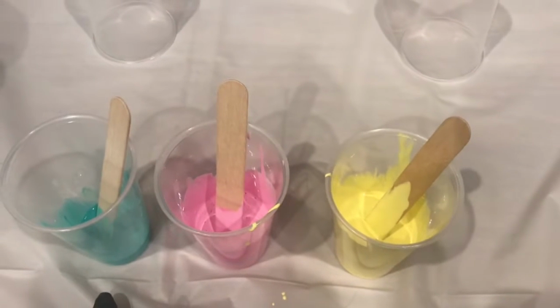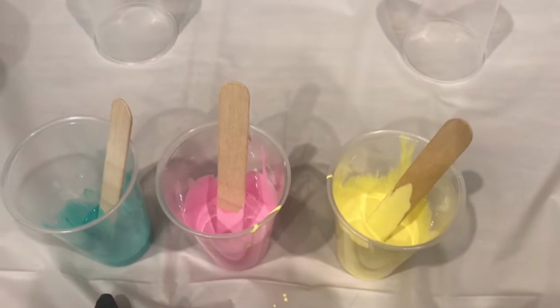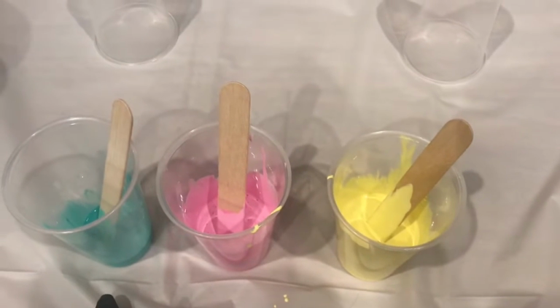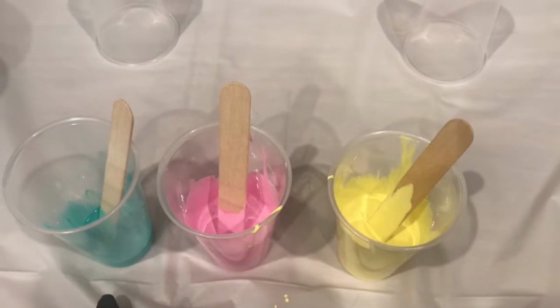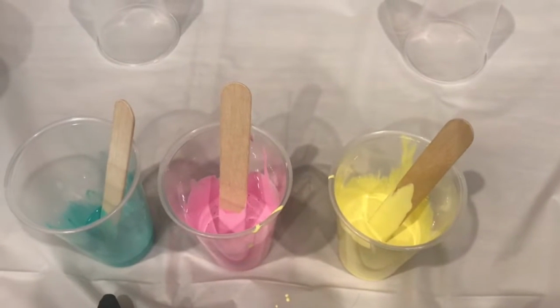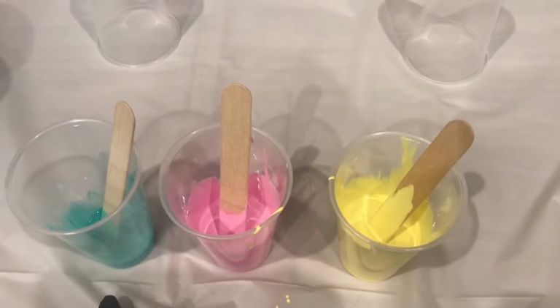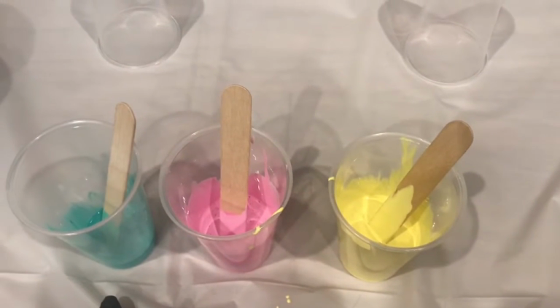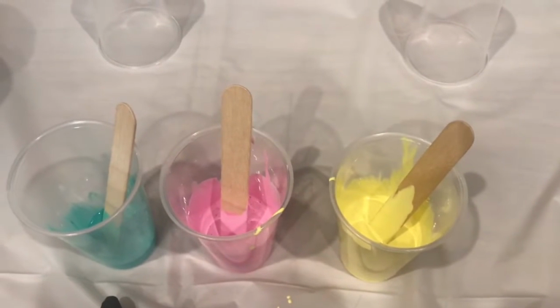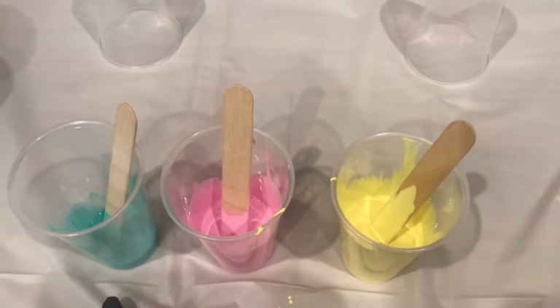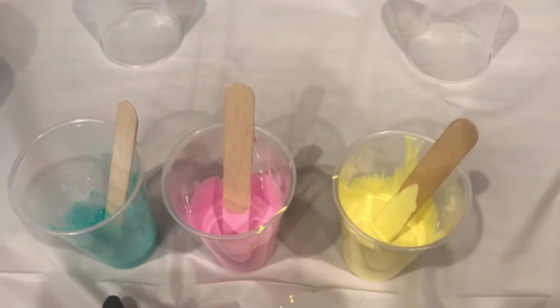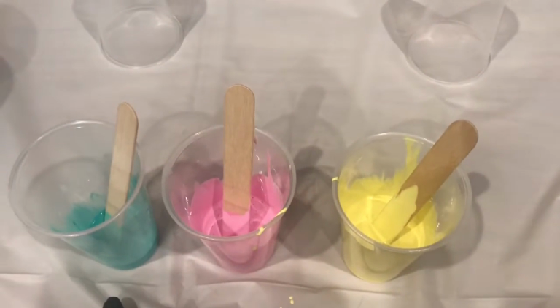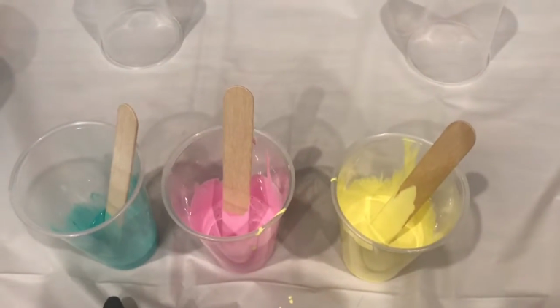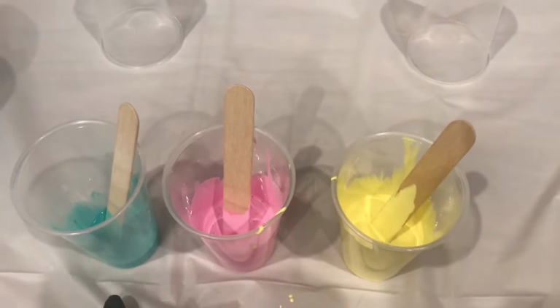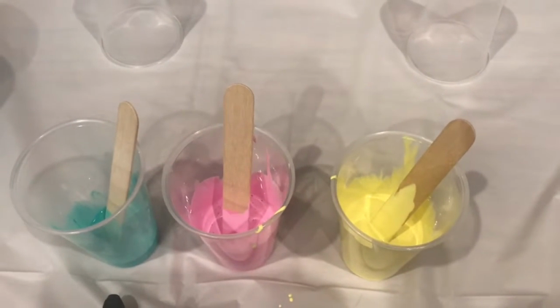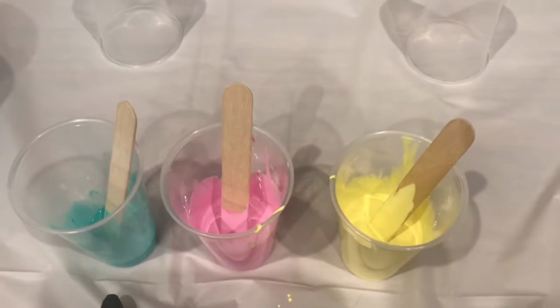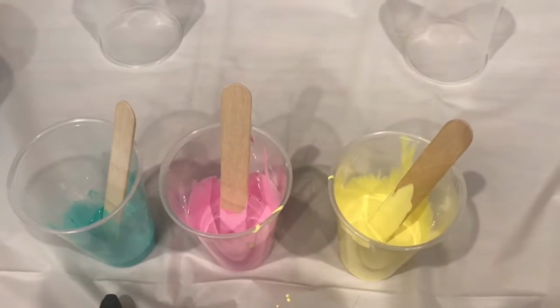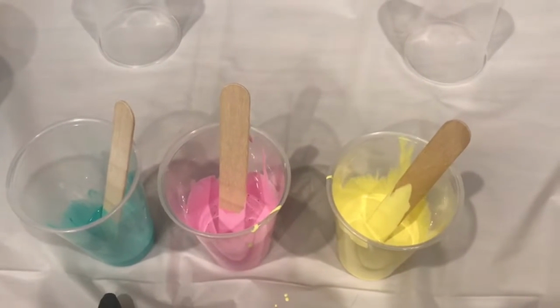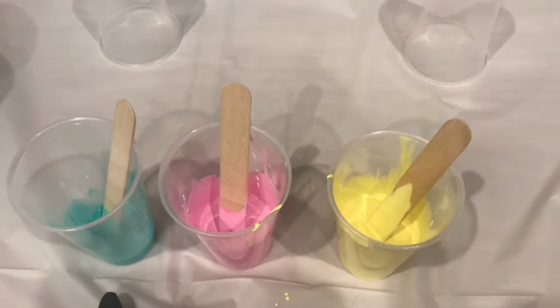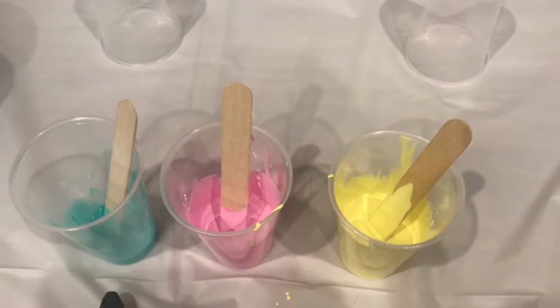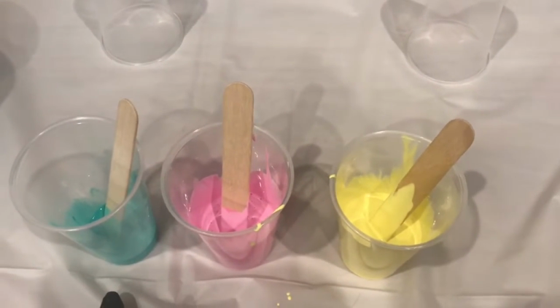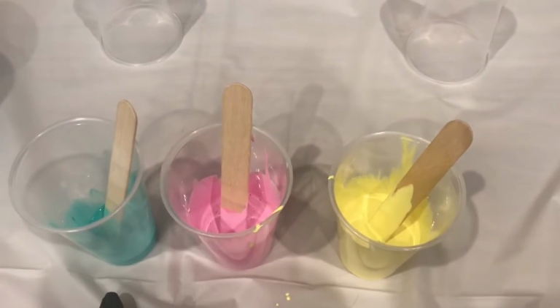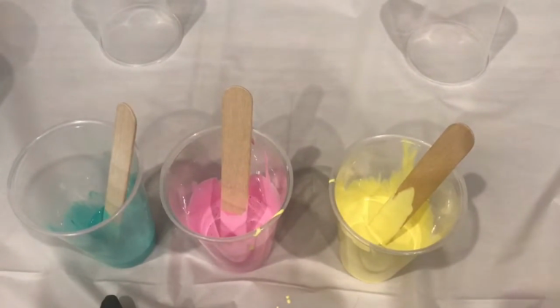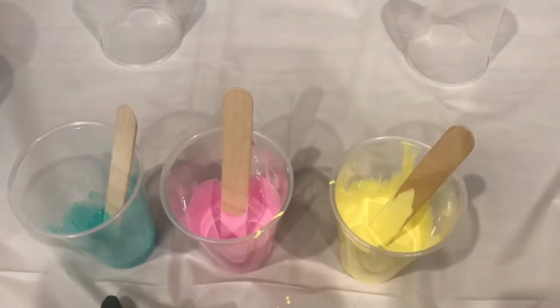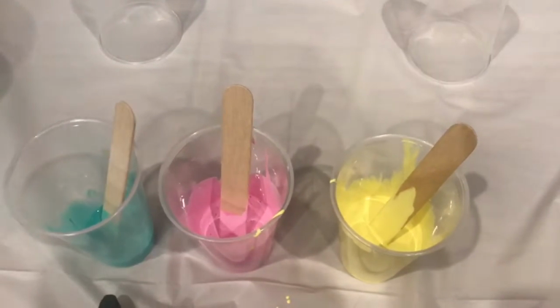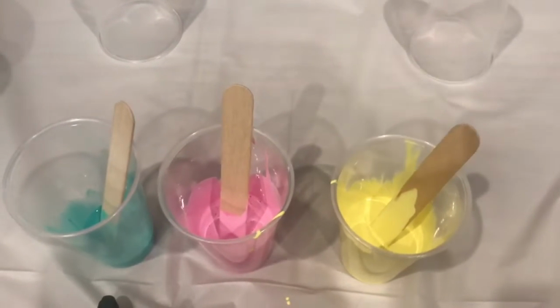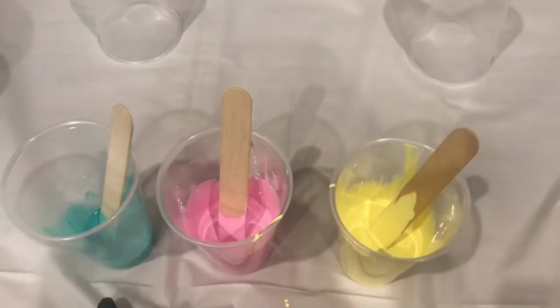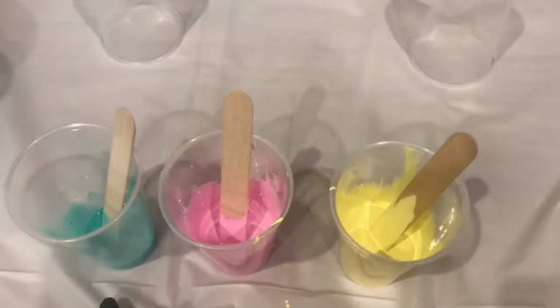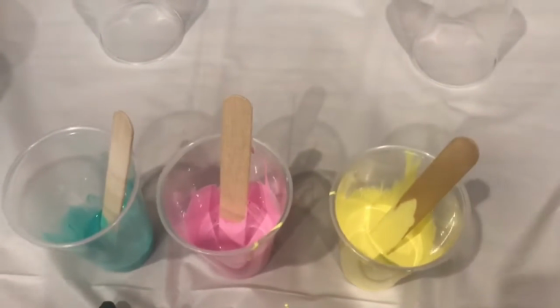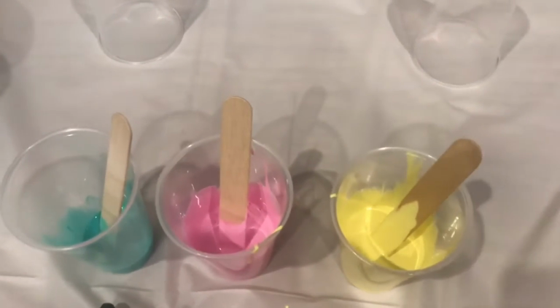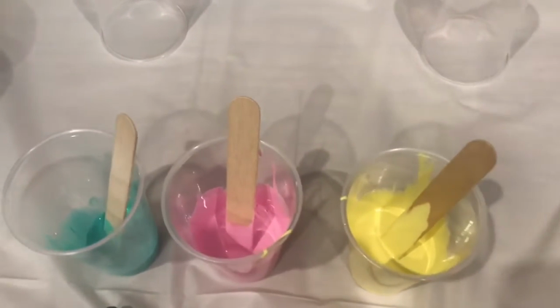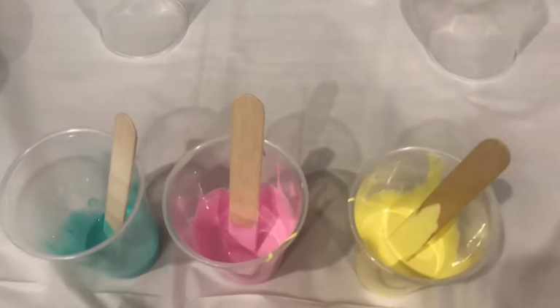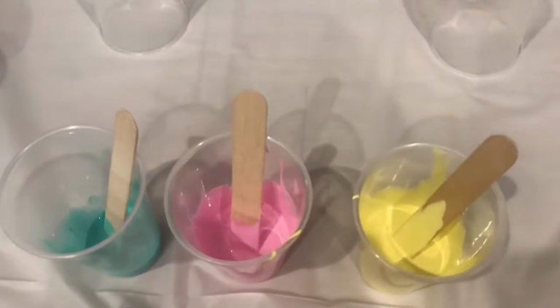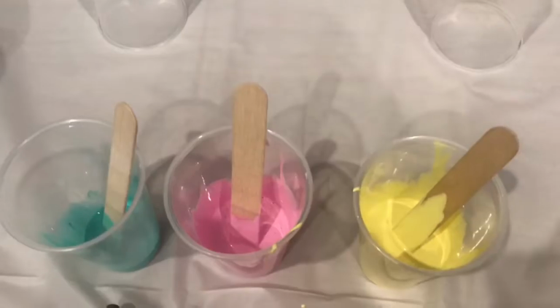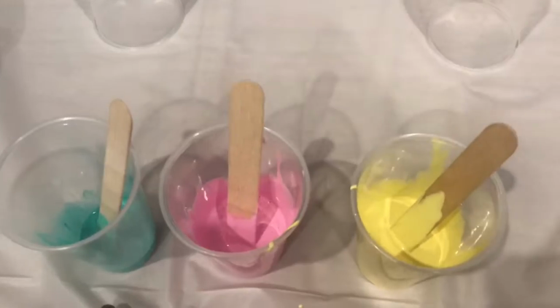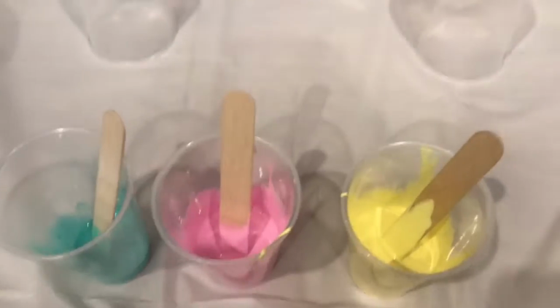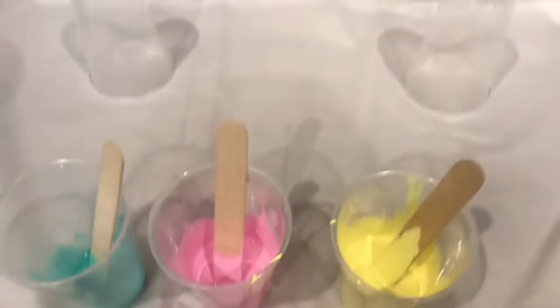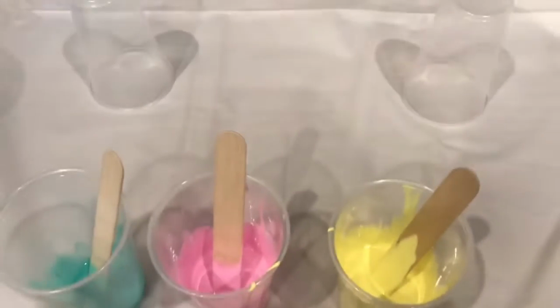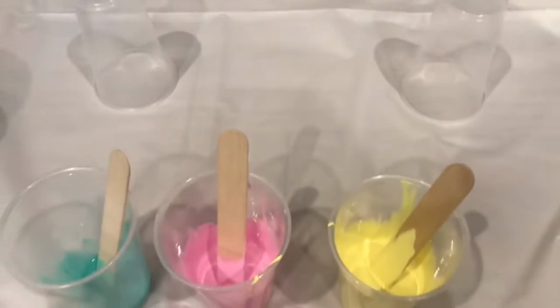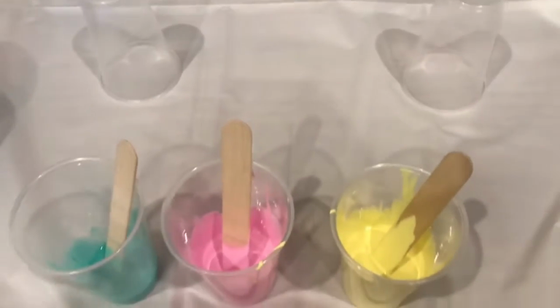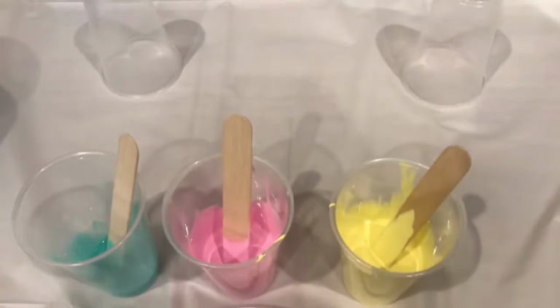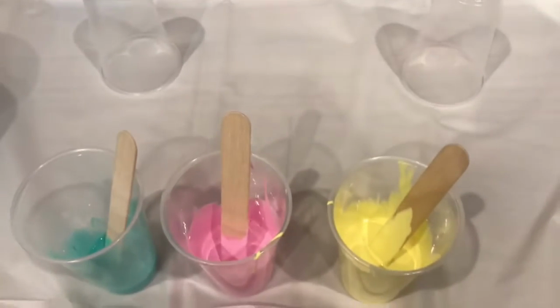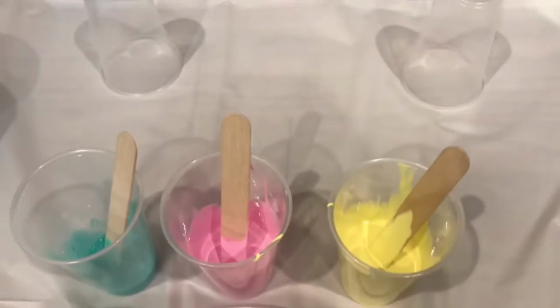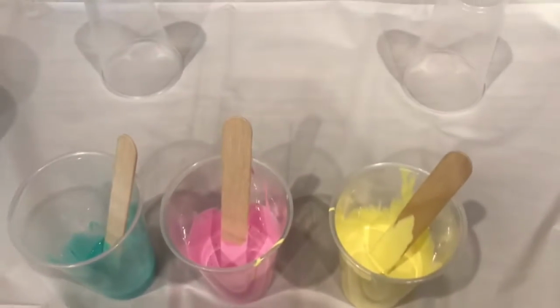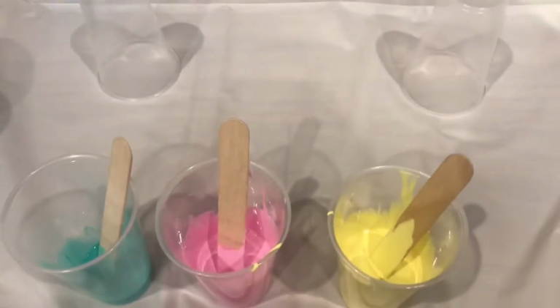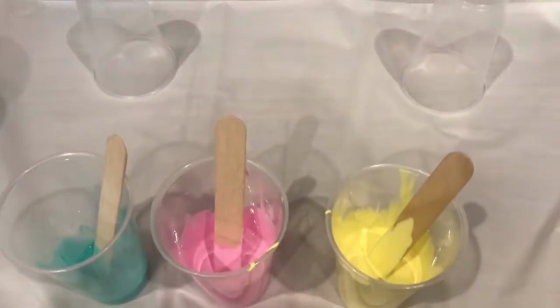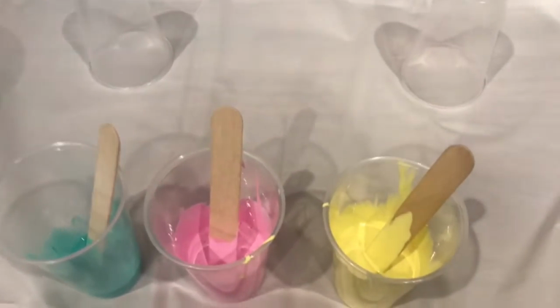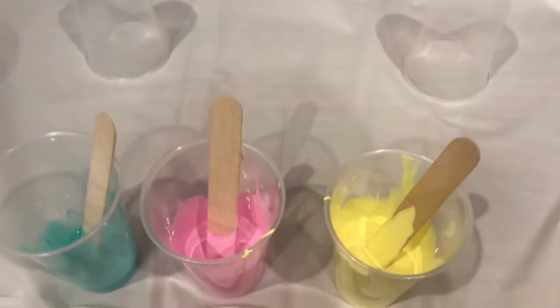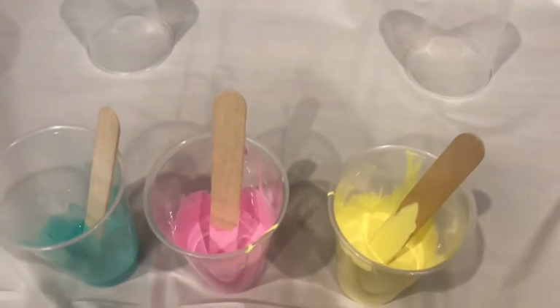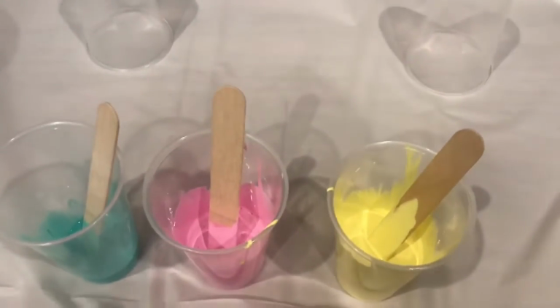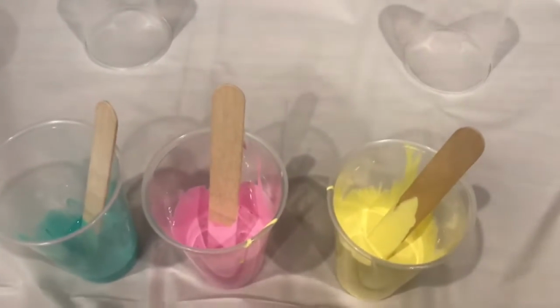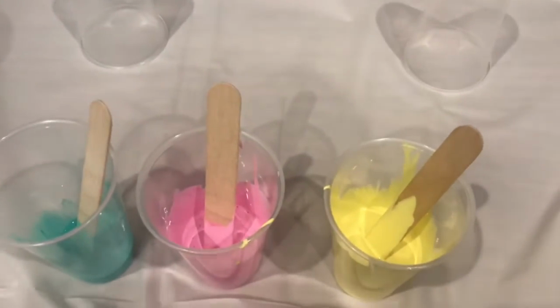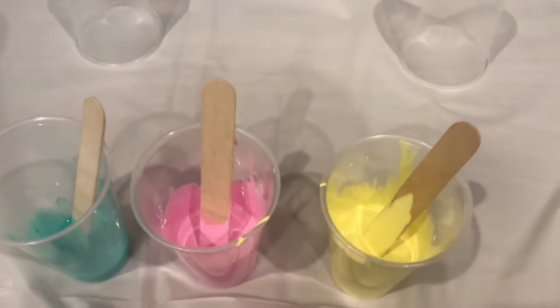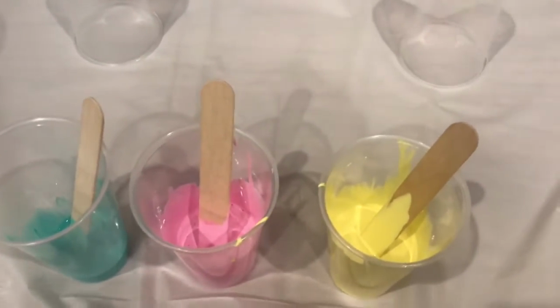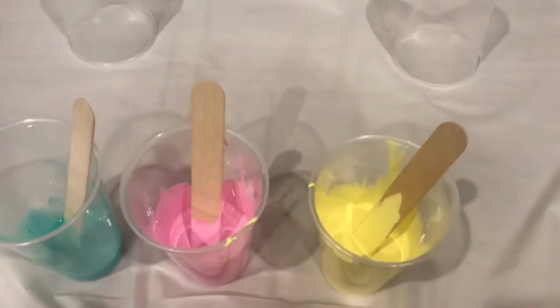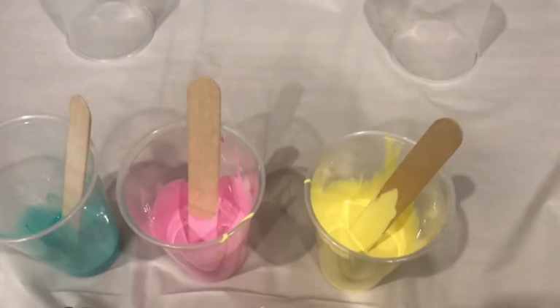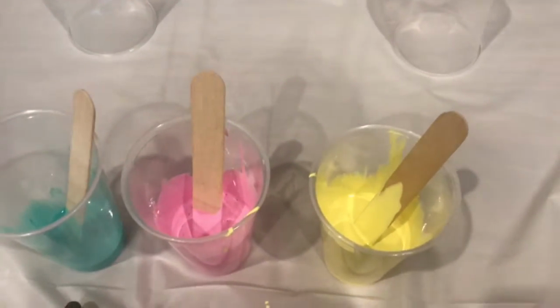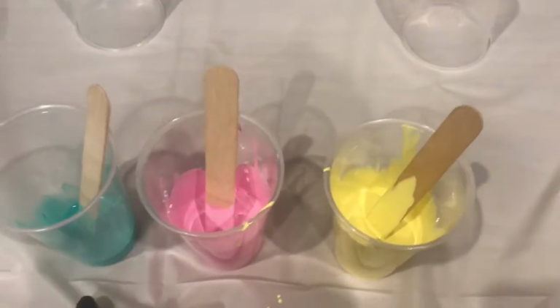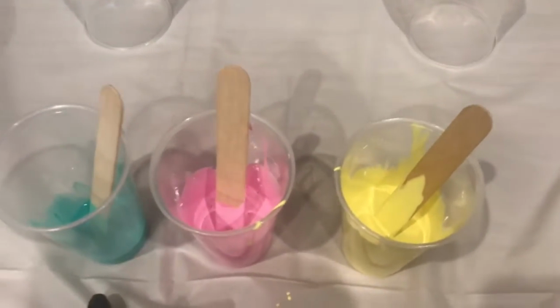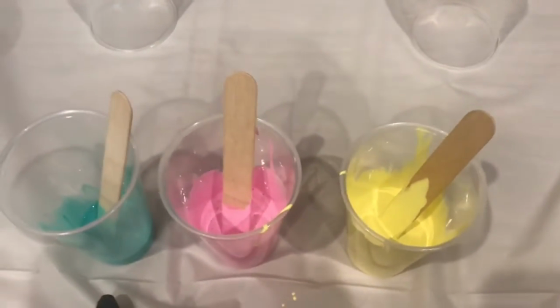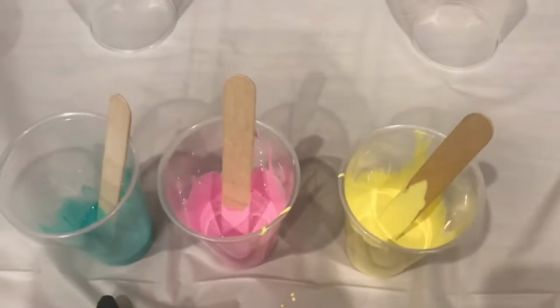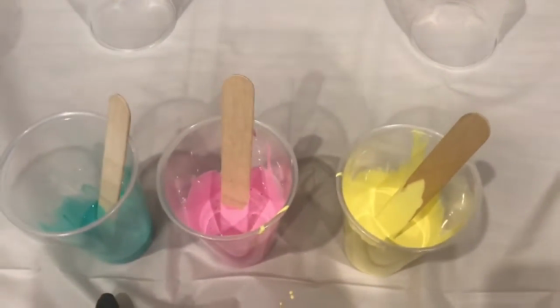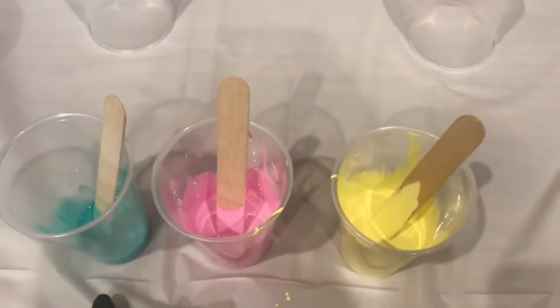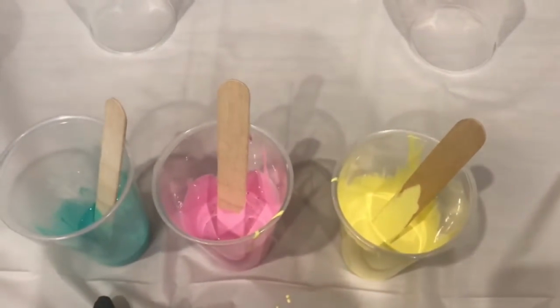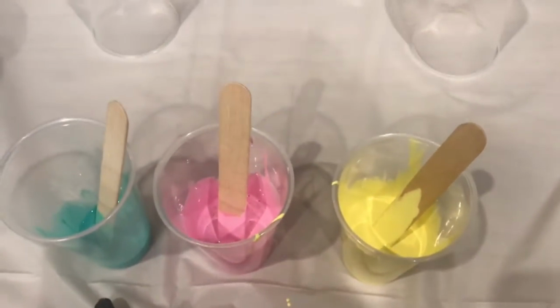Today I'm going to do an acrylic pour with the colors of one of my favorite My Little Pony characters, Fluttershy.